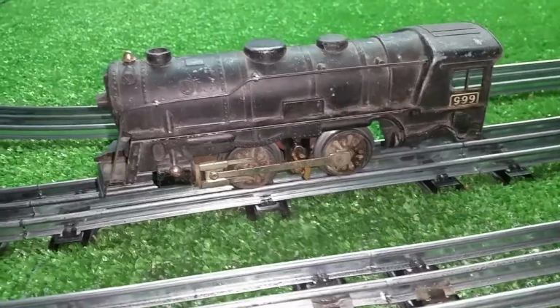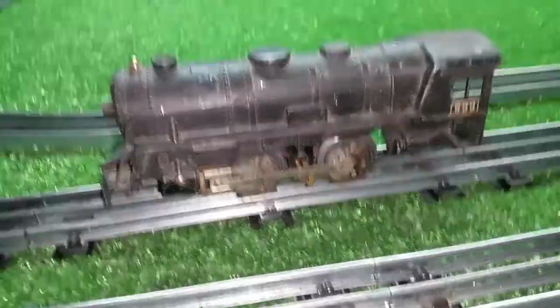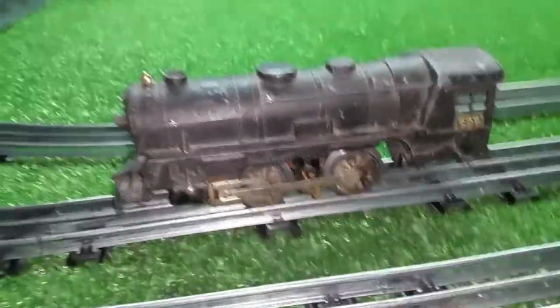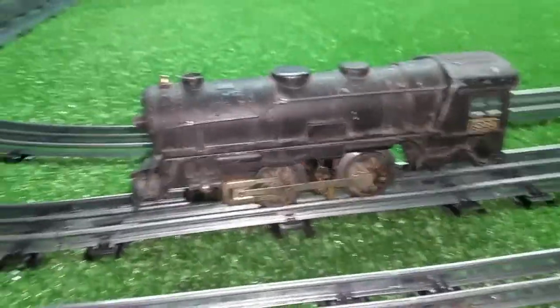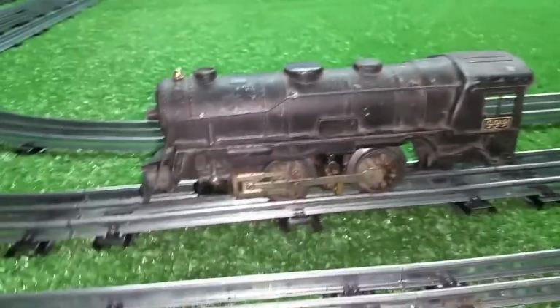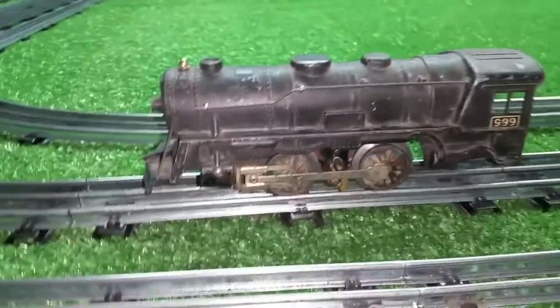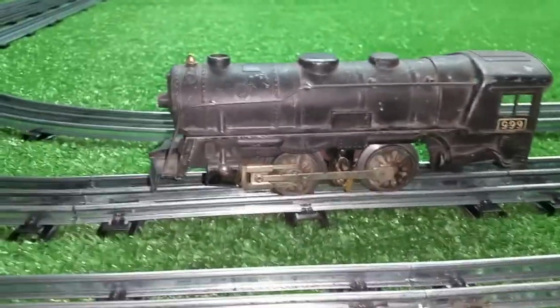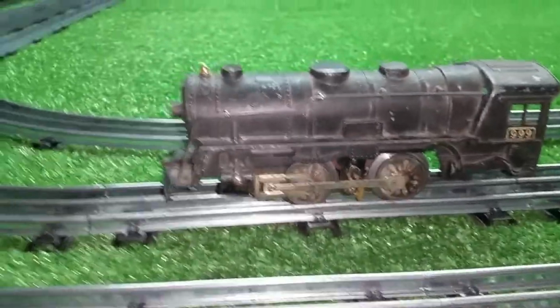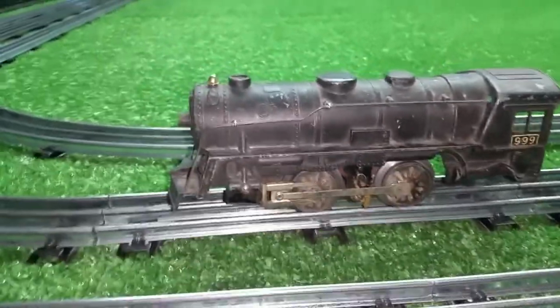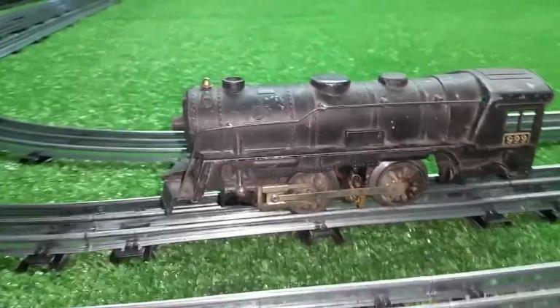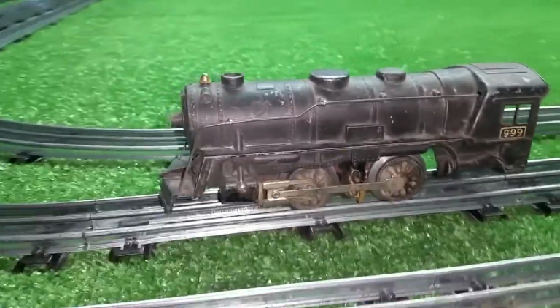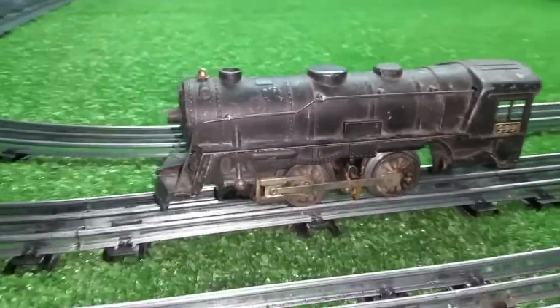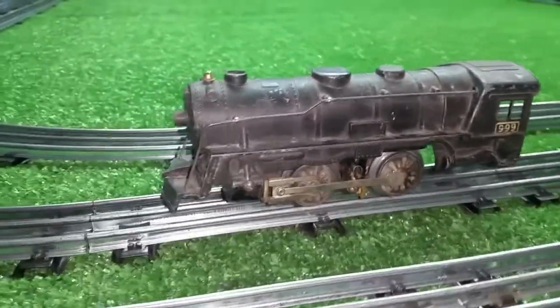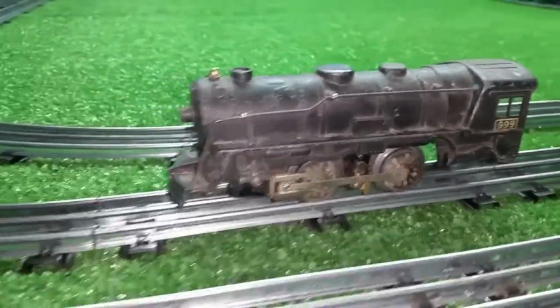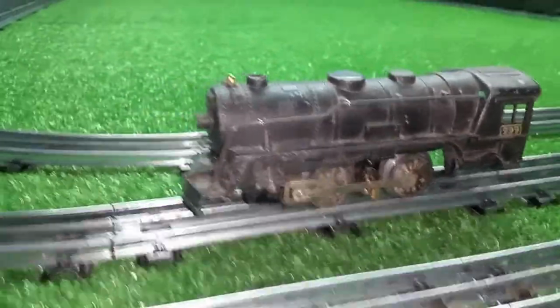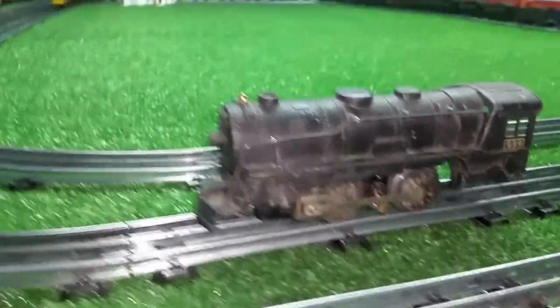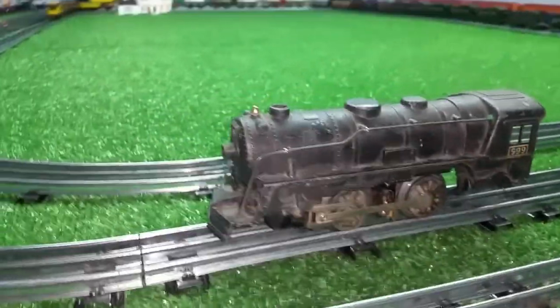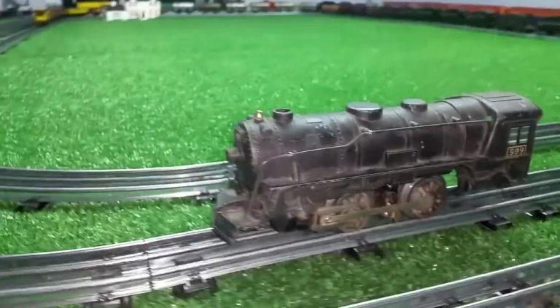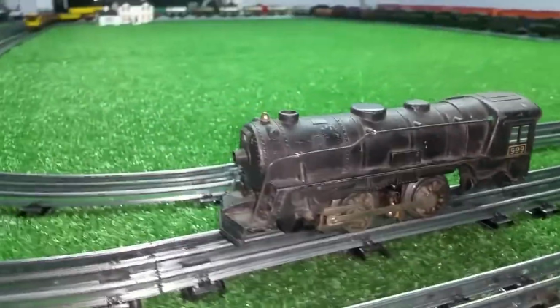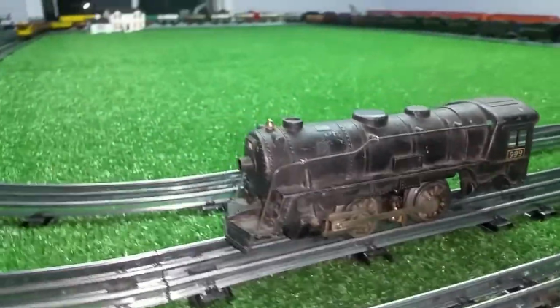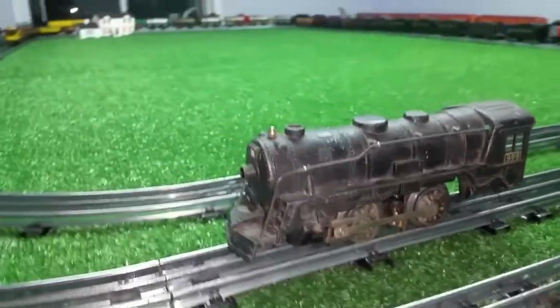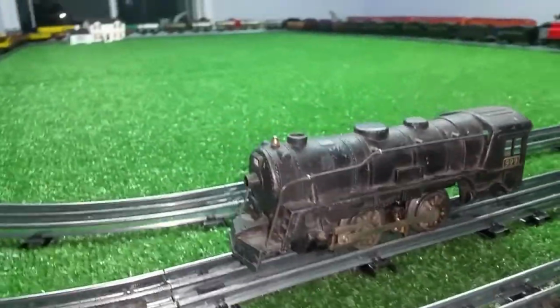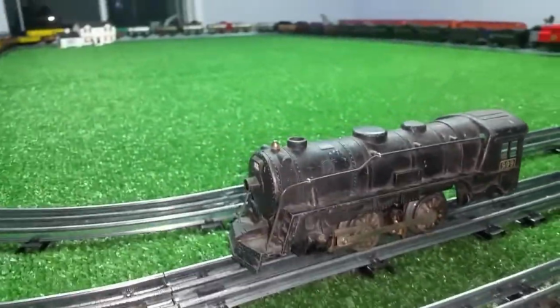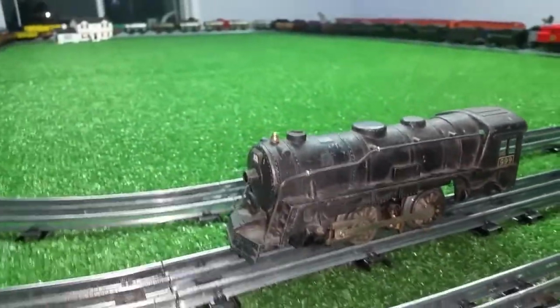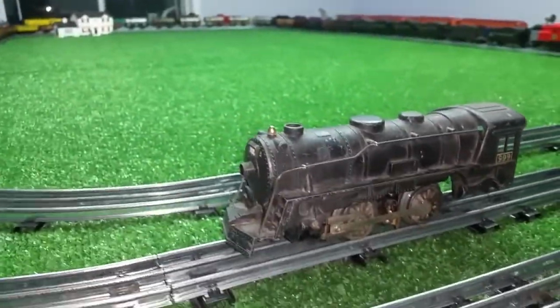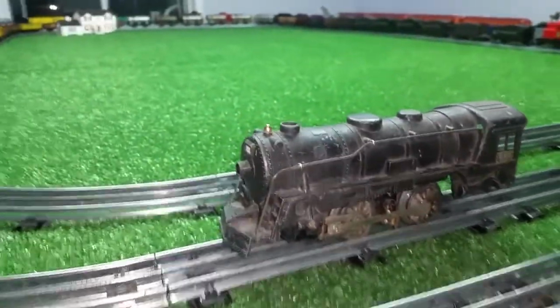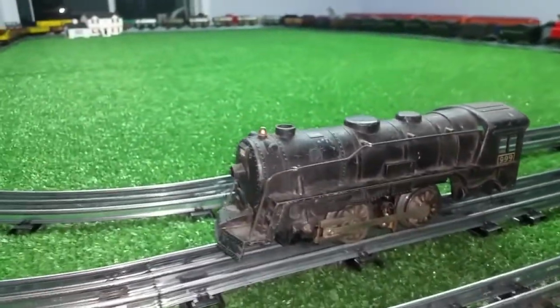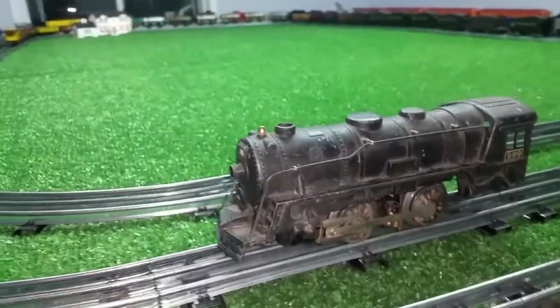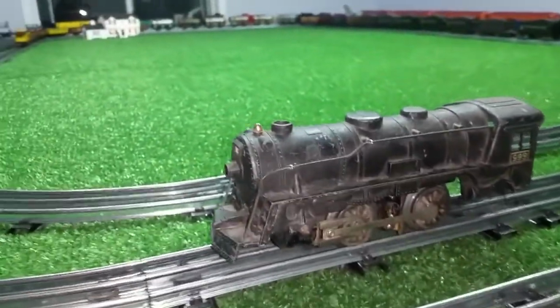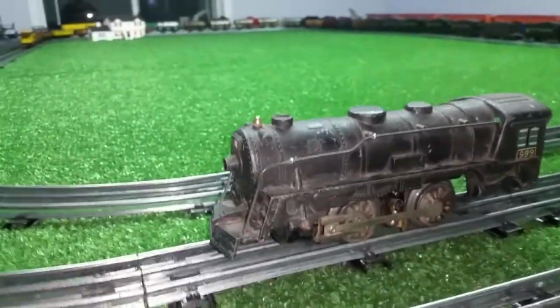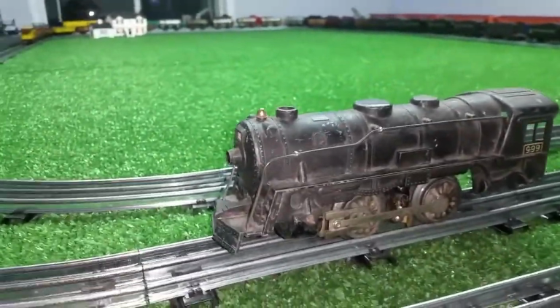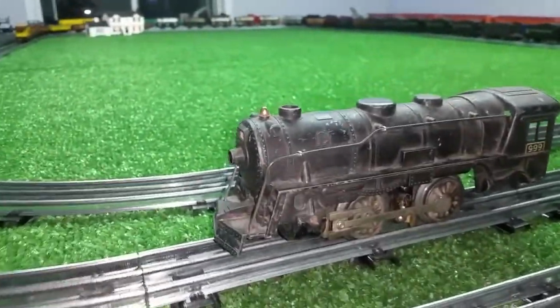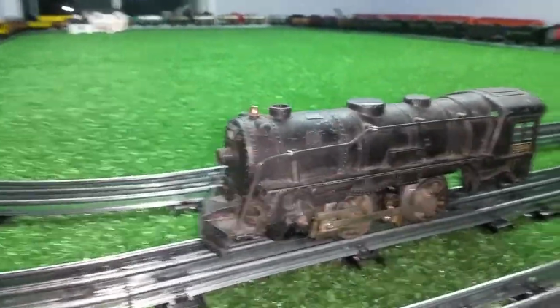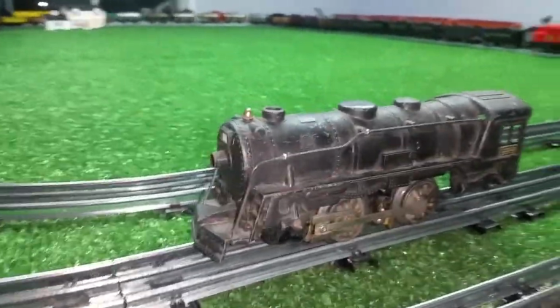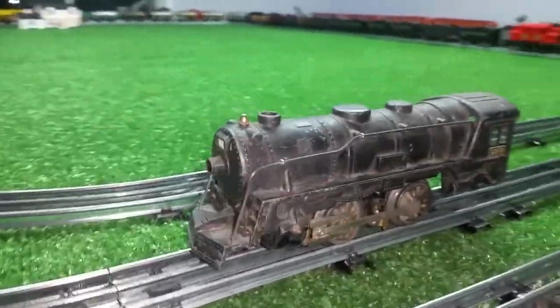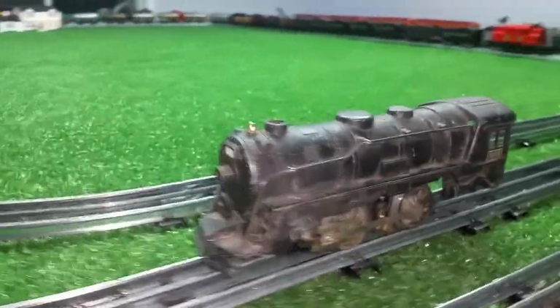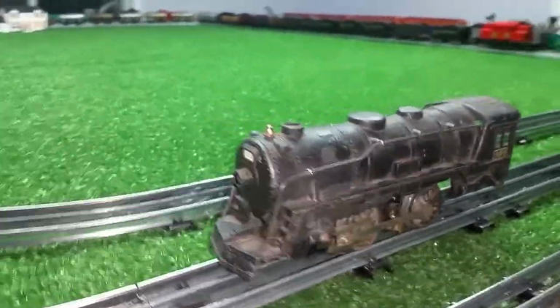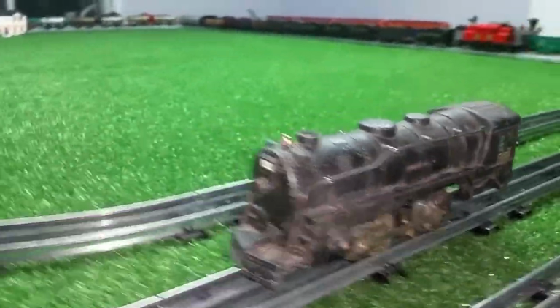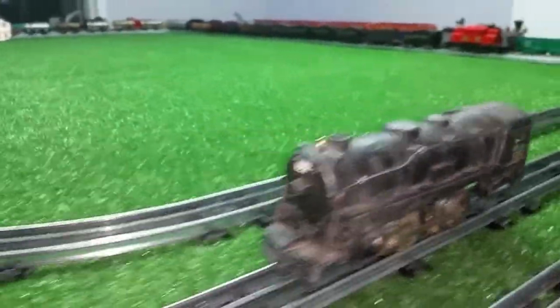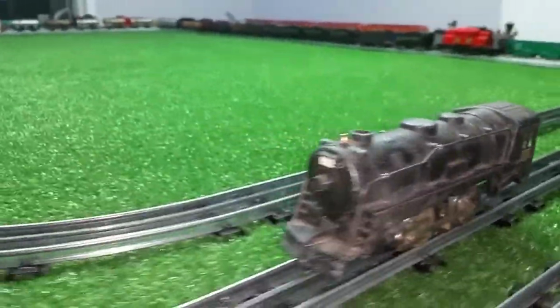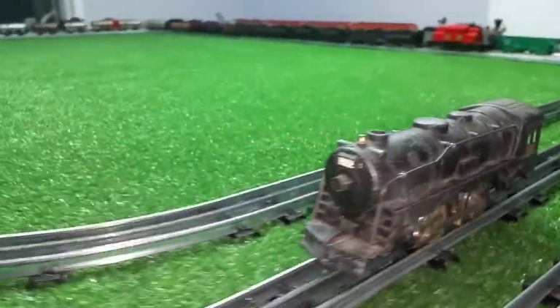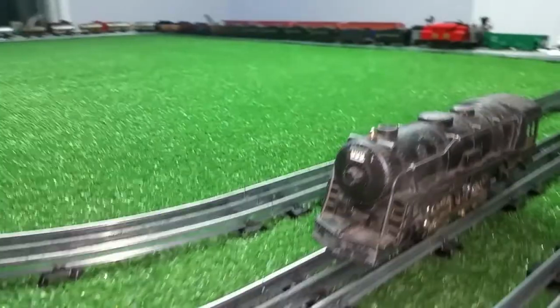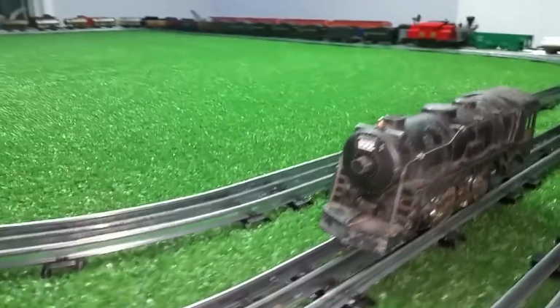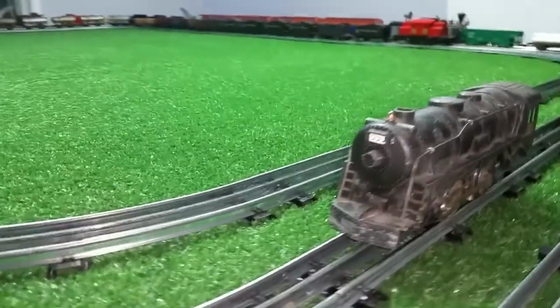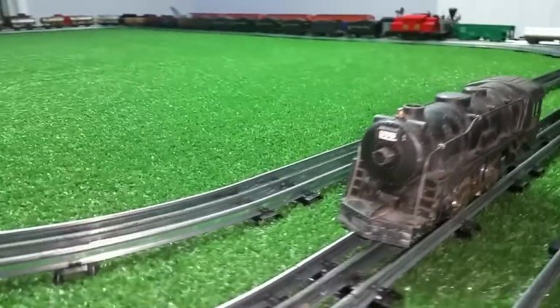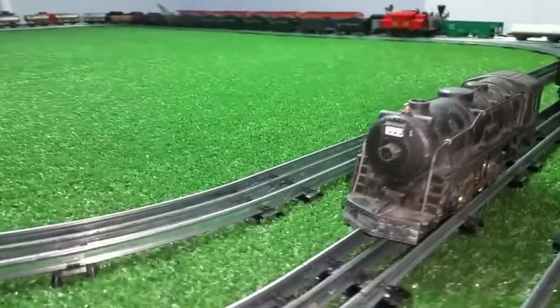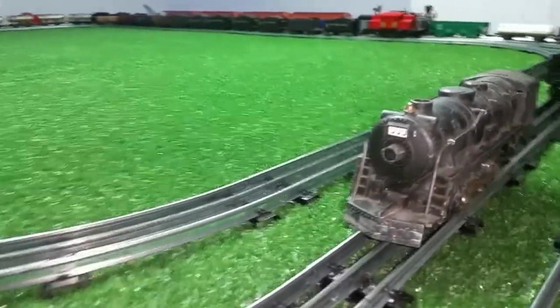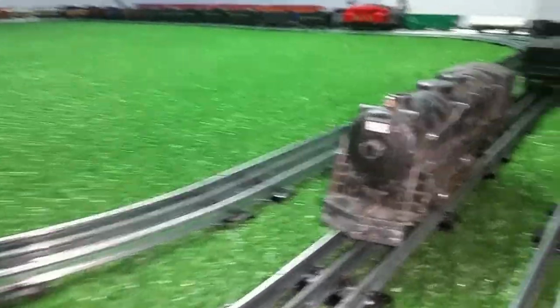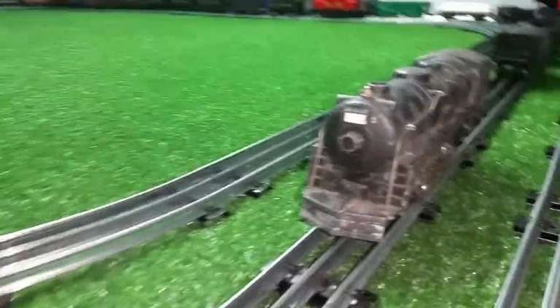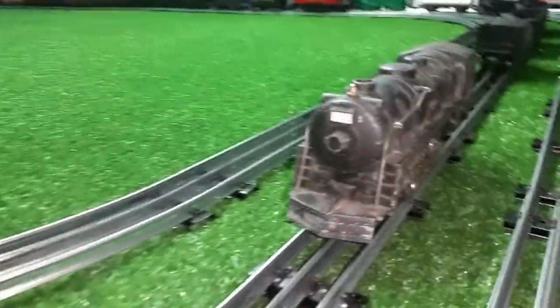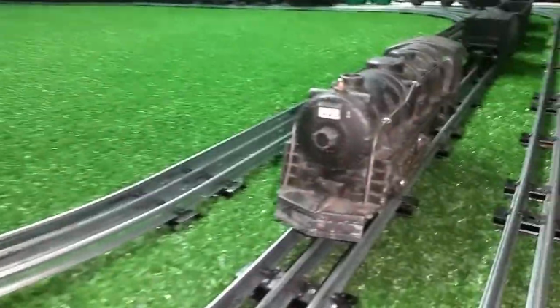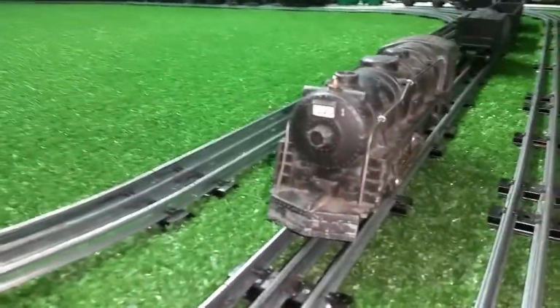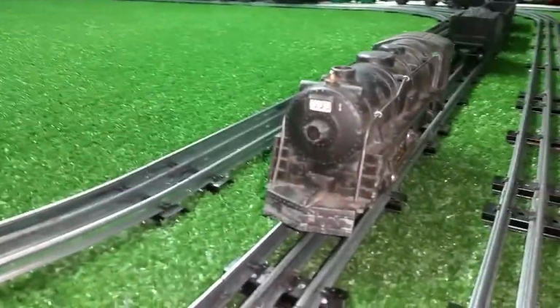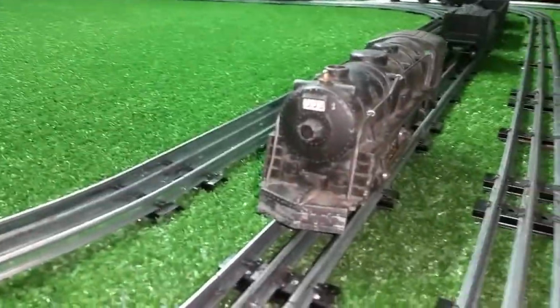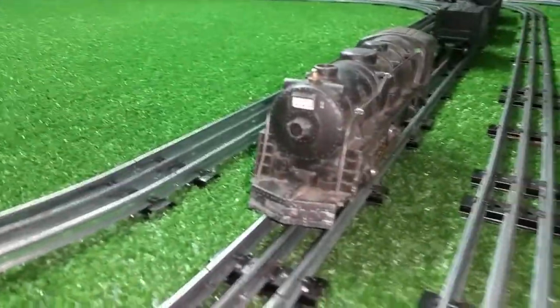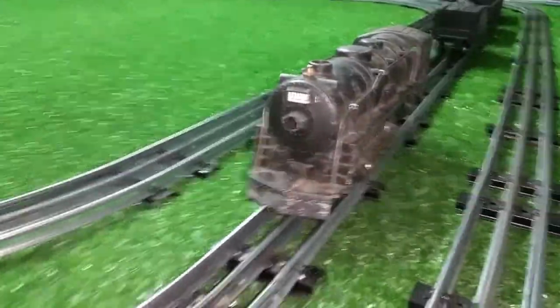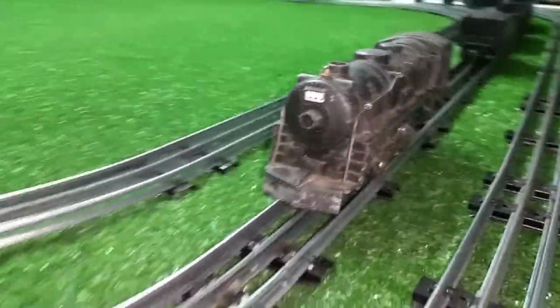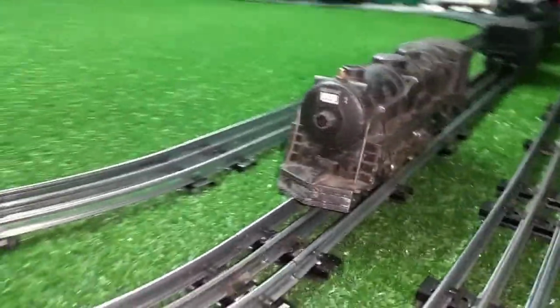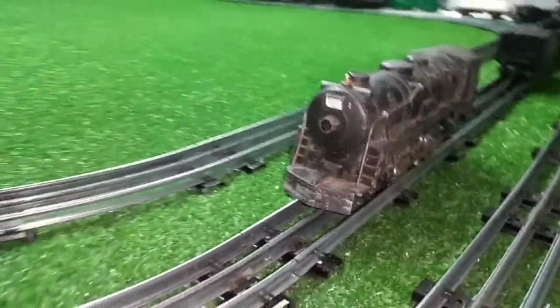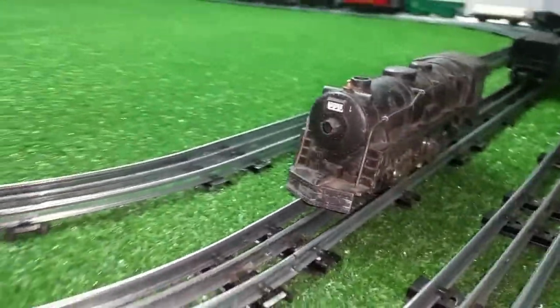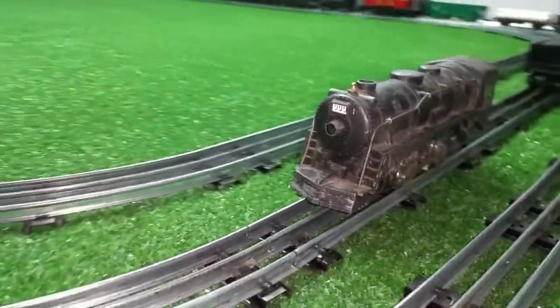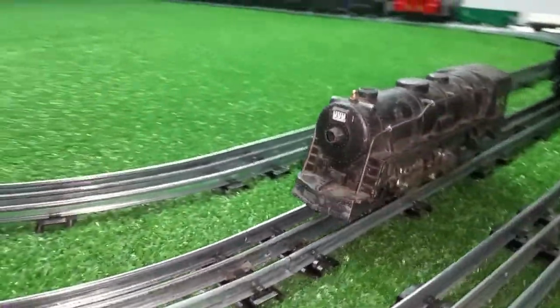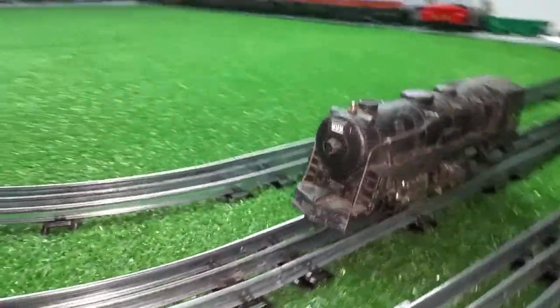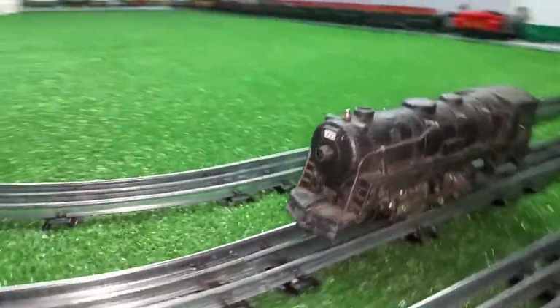Greetings, Benjamin J. from Ben's Trains with another in the series. This arrived today and I wanted to do a quick video on this.